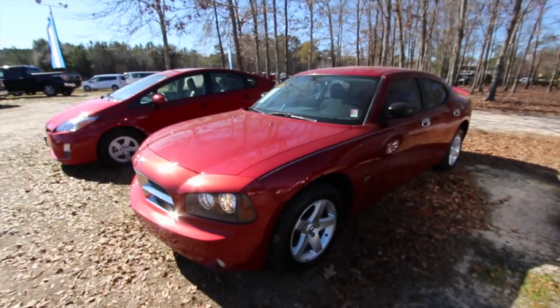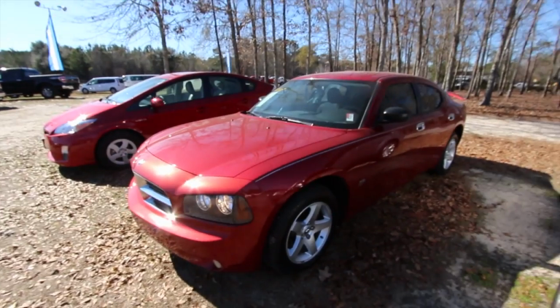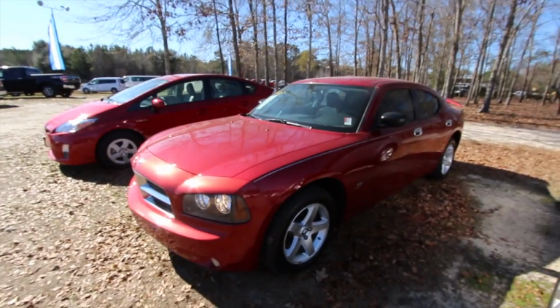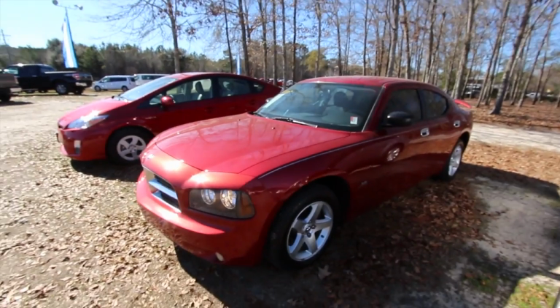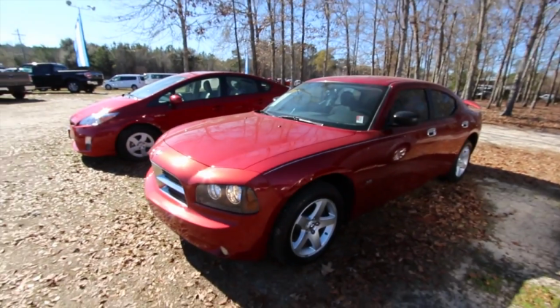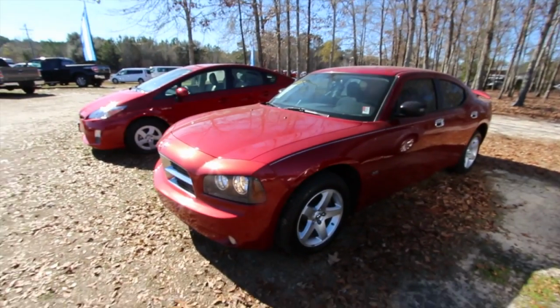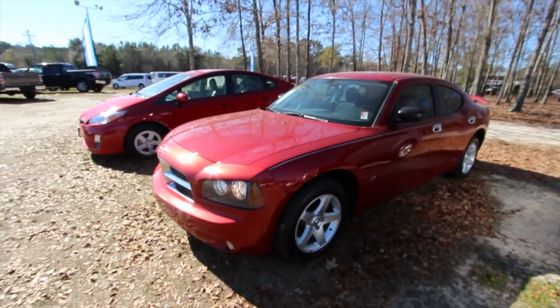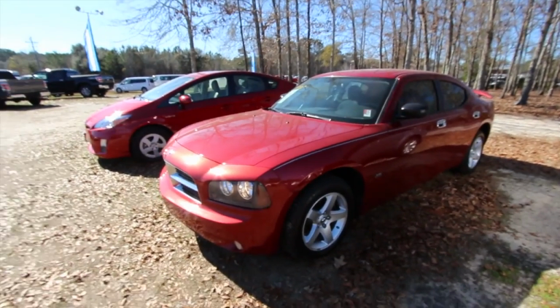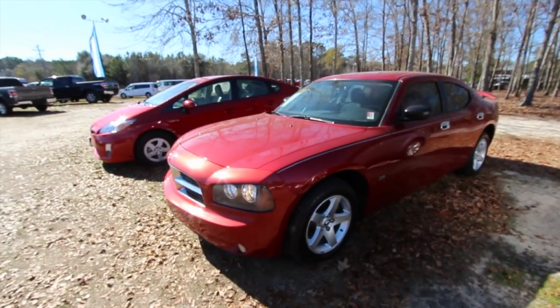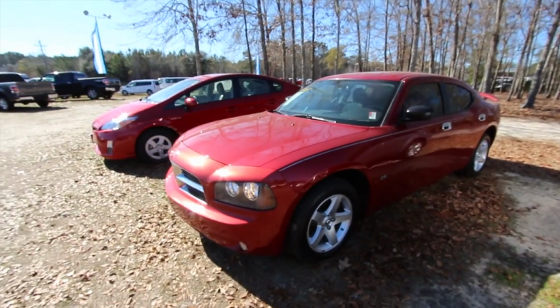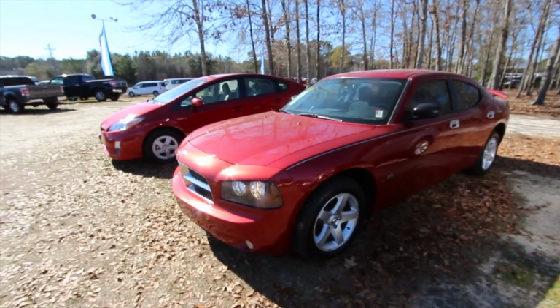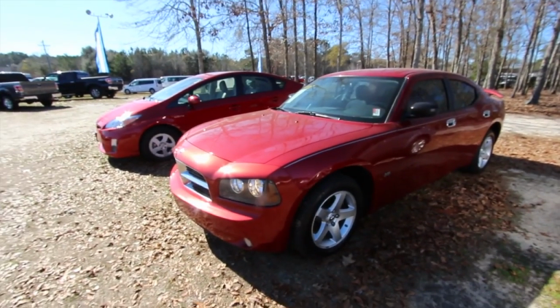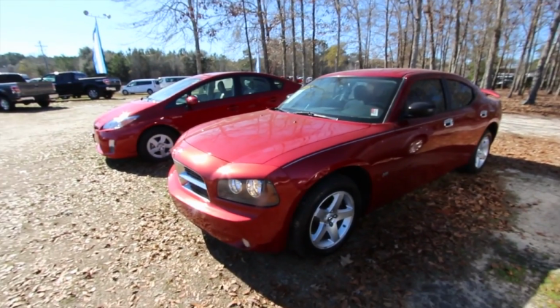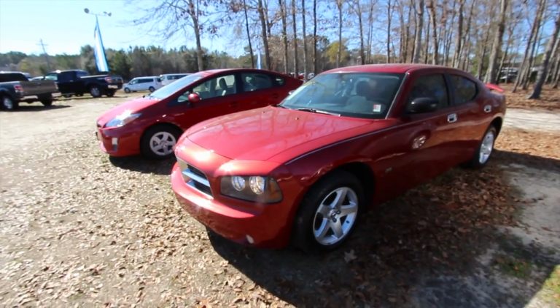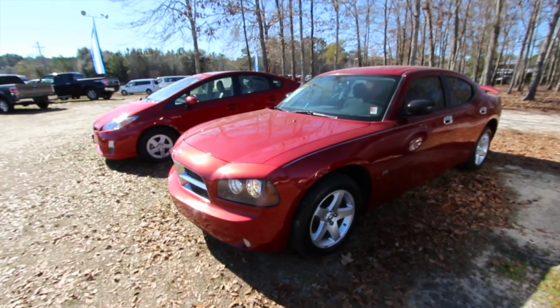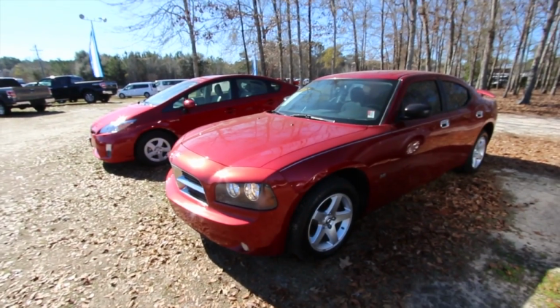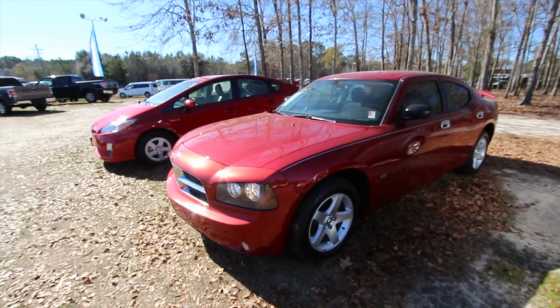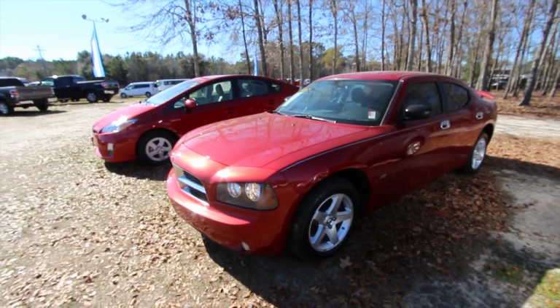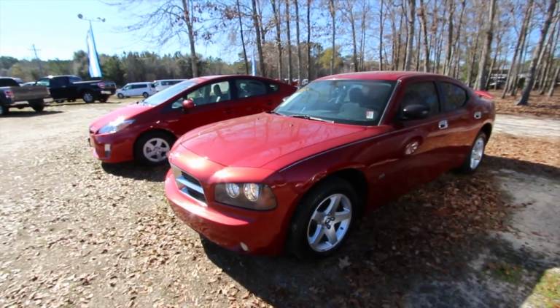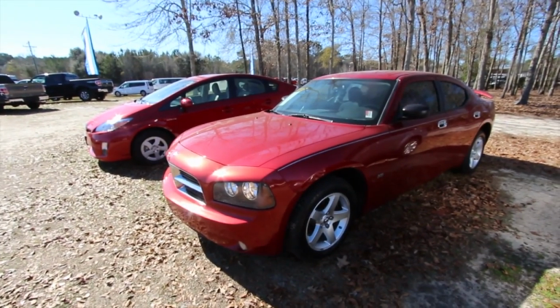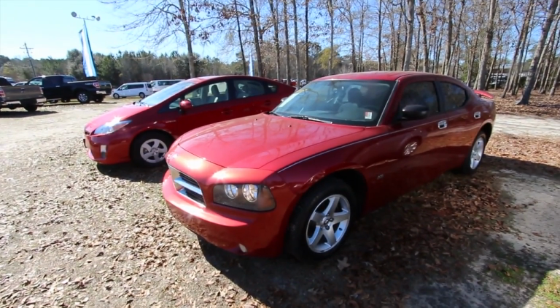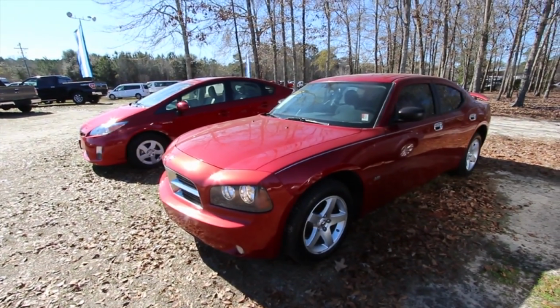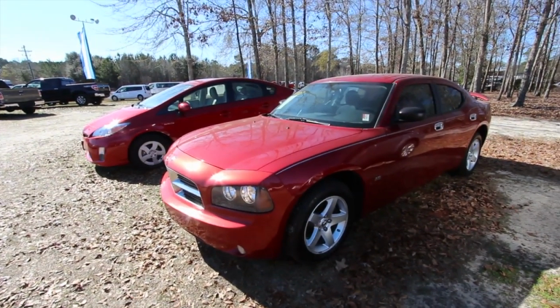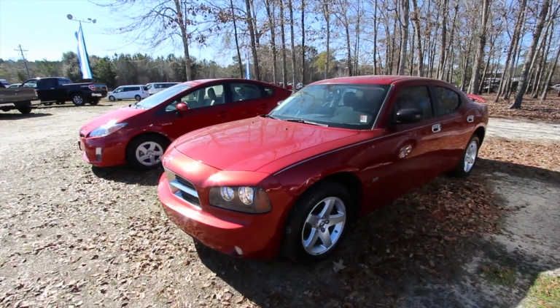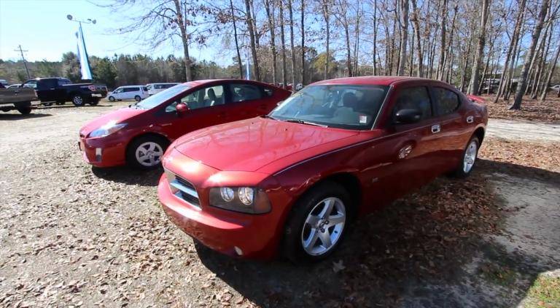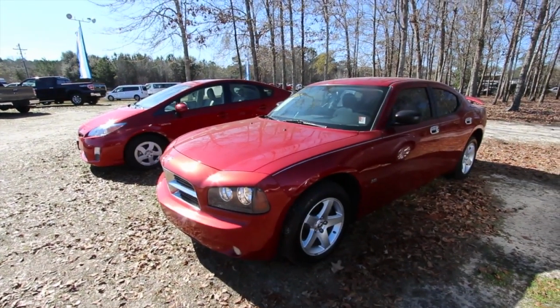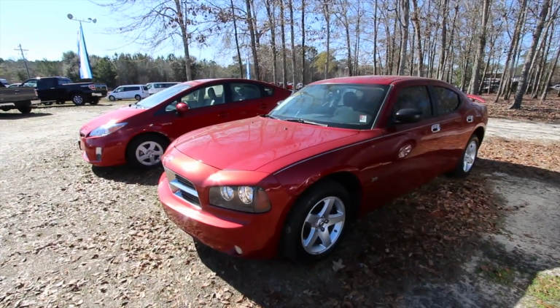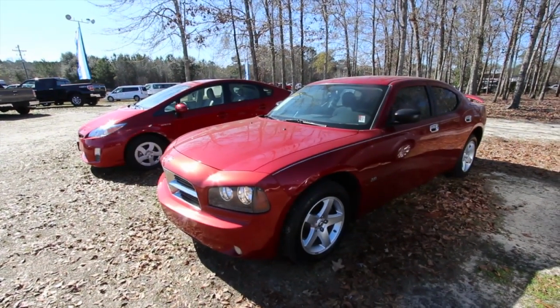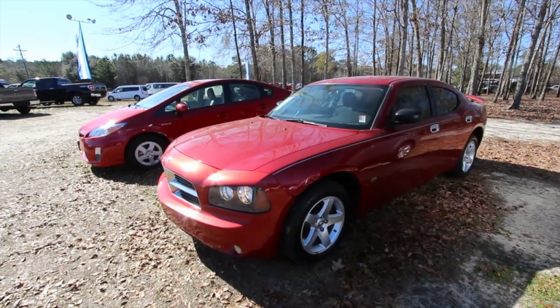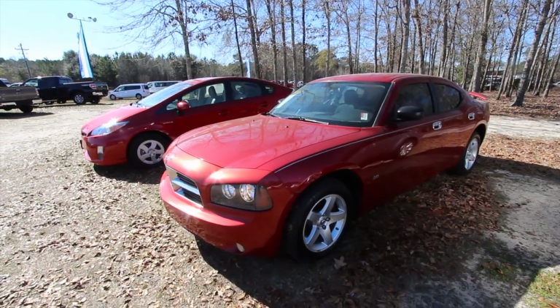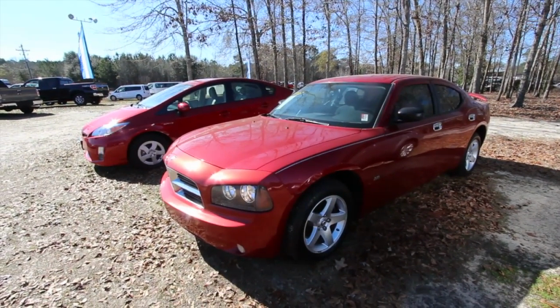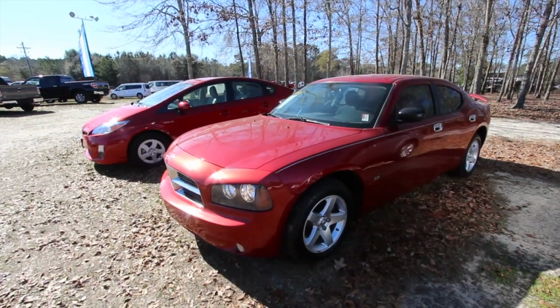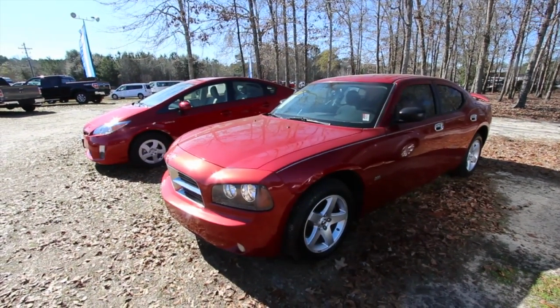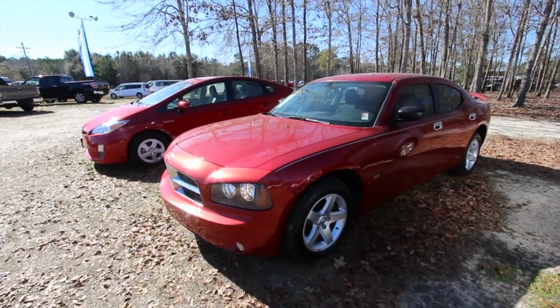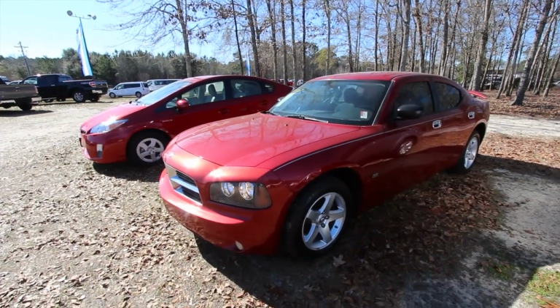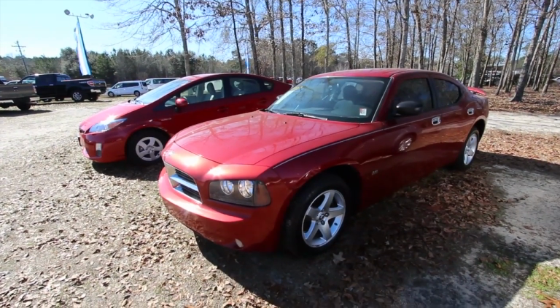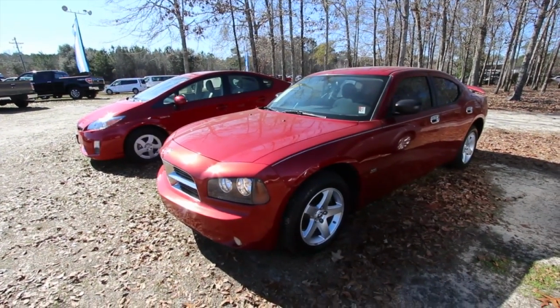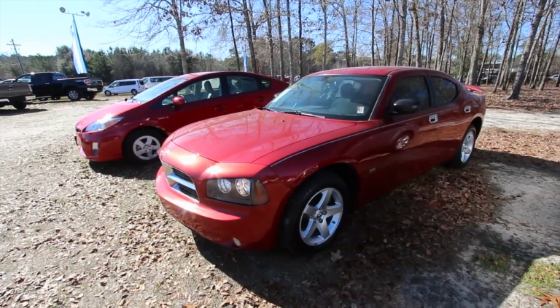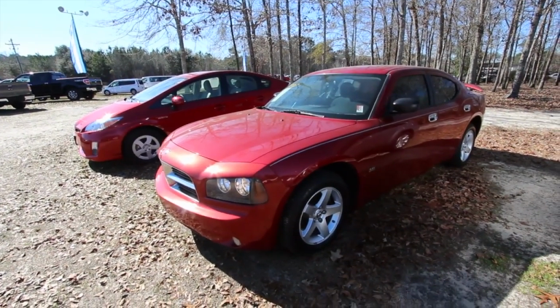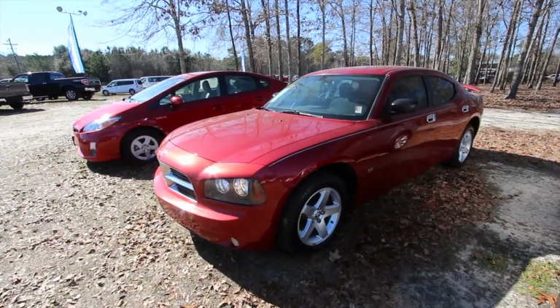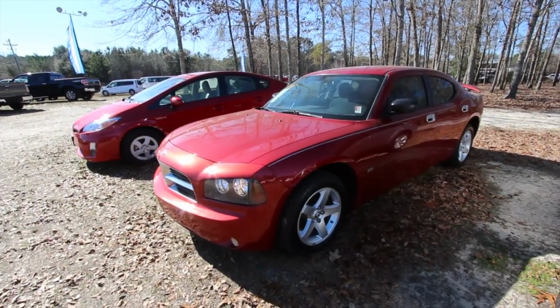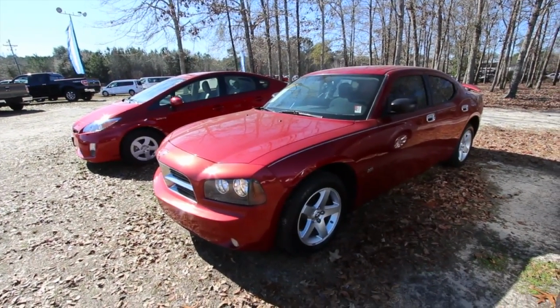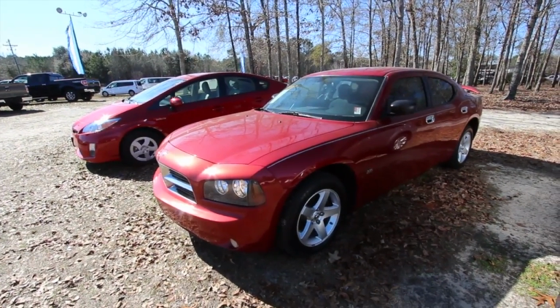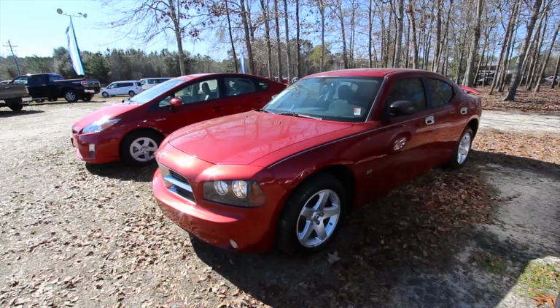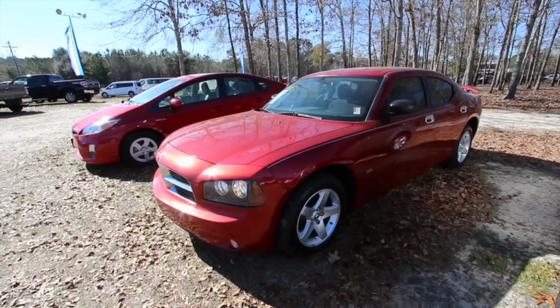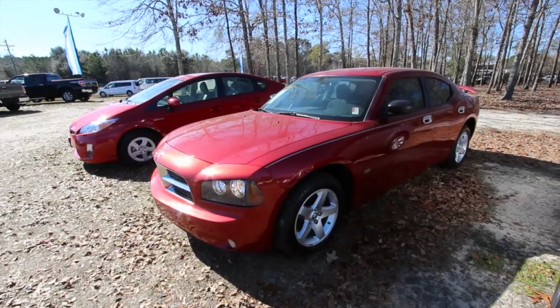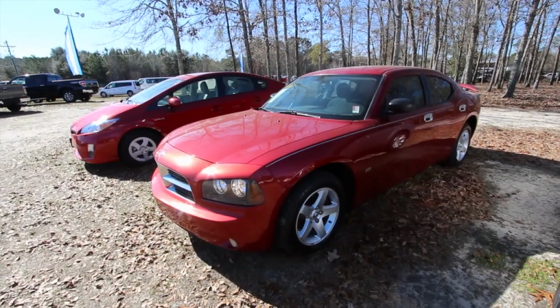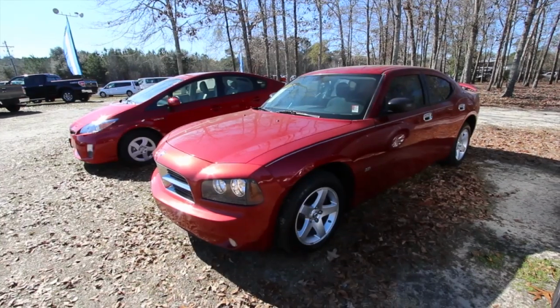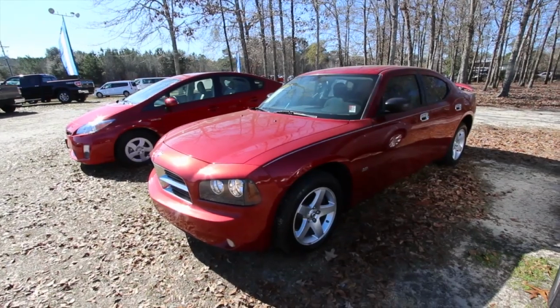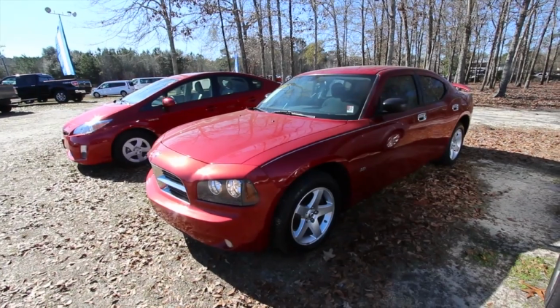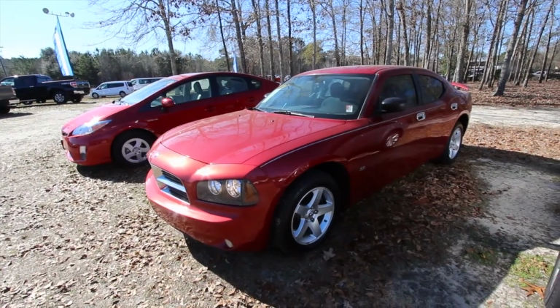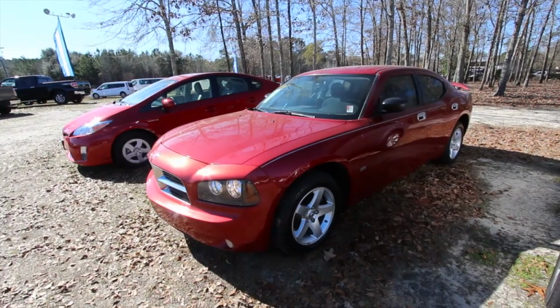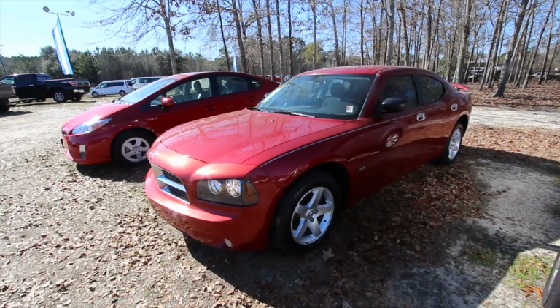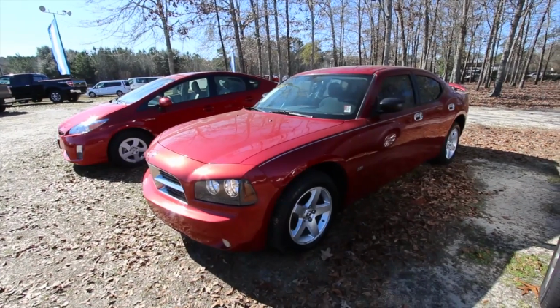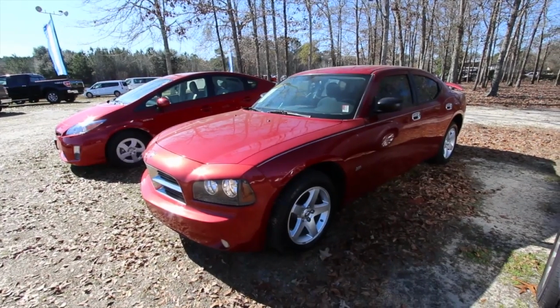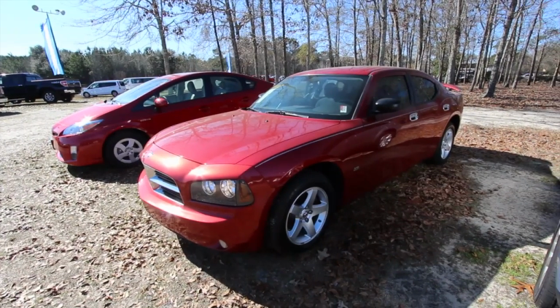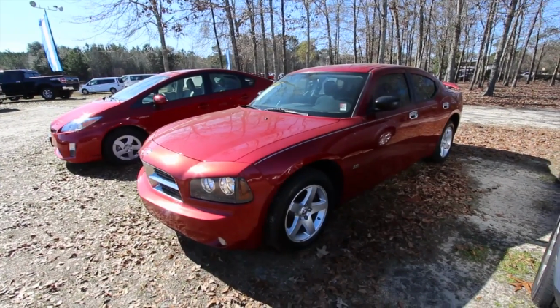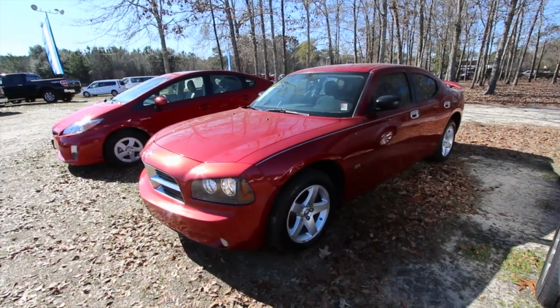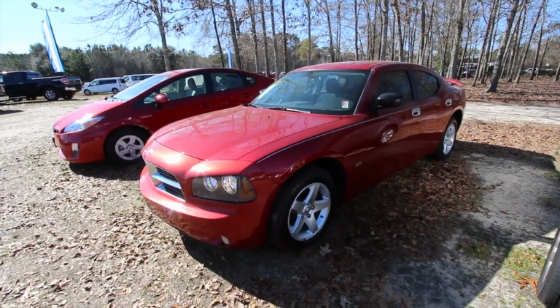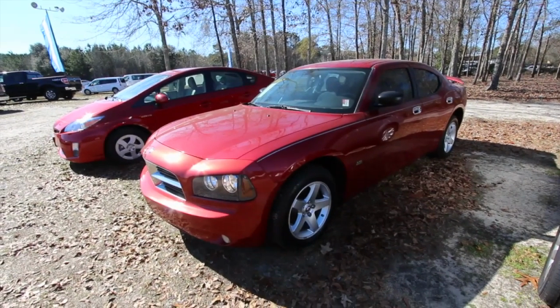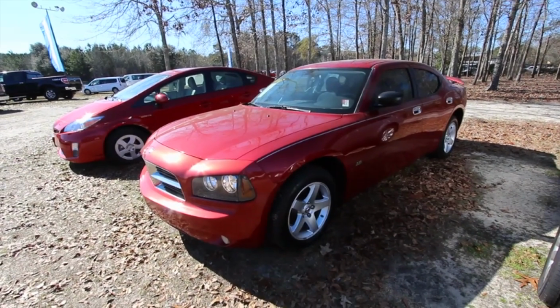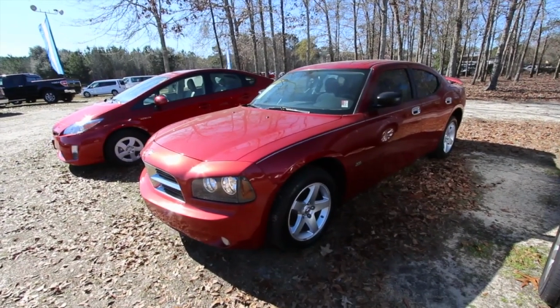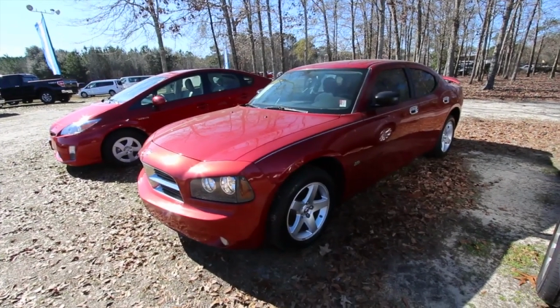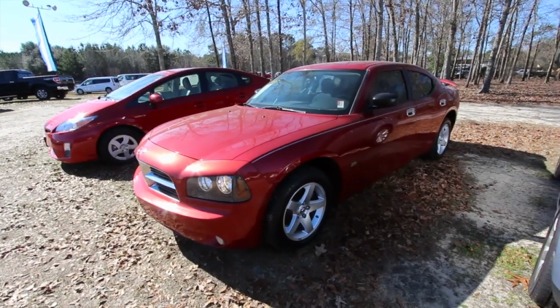Make sure you subscribe on YouTube. Let us know what you think about the Dodge Charger. And if you're interested in buying this one, give them a call at Ravenel Ford. We'll see you soon.